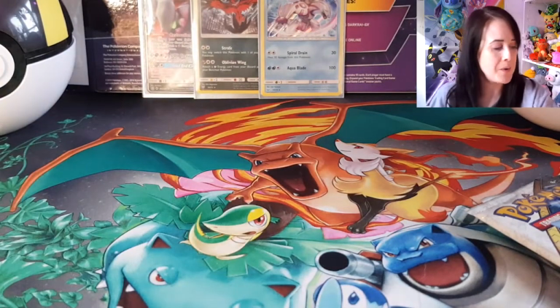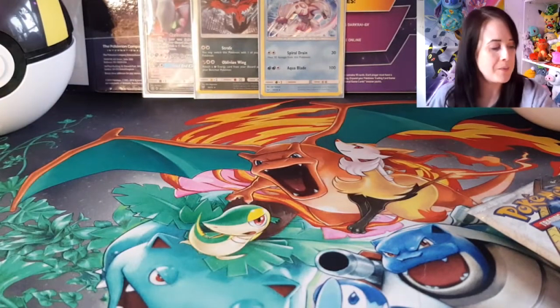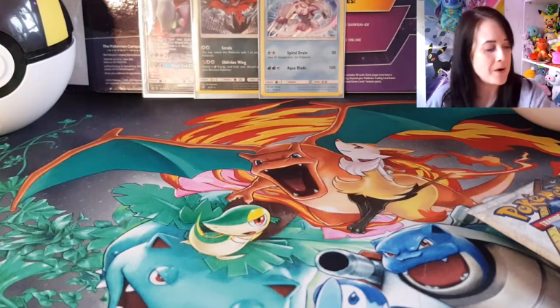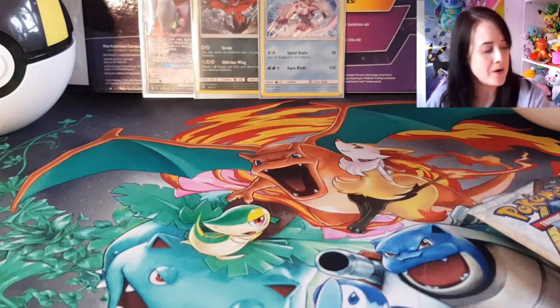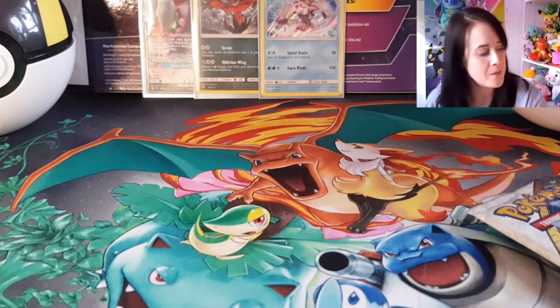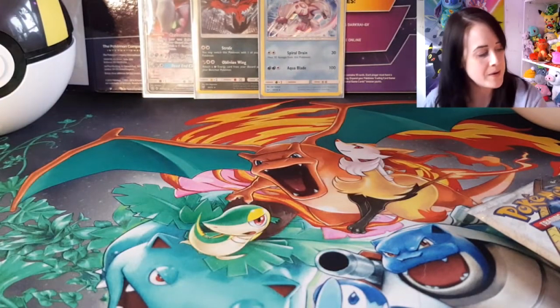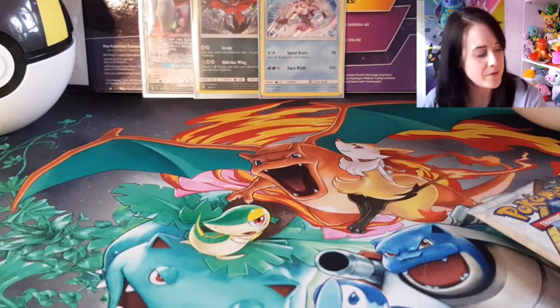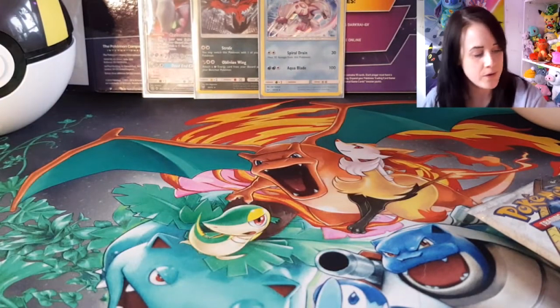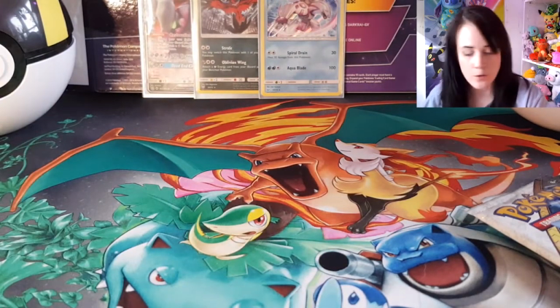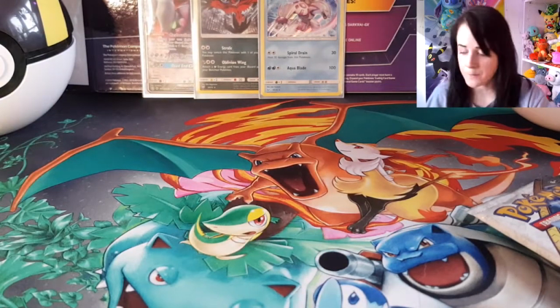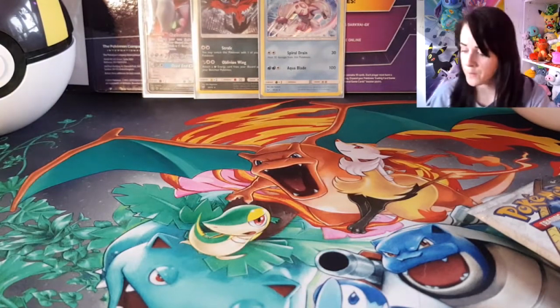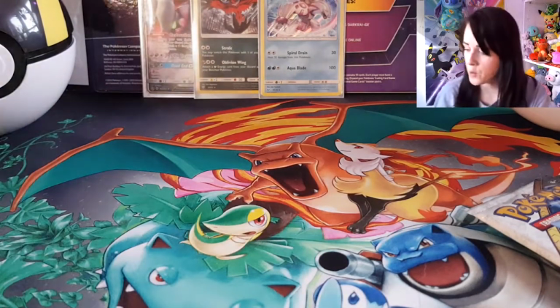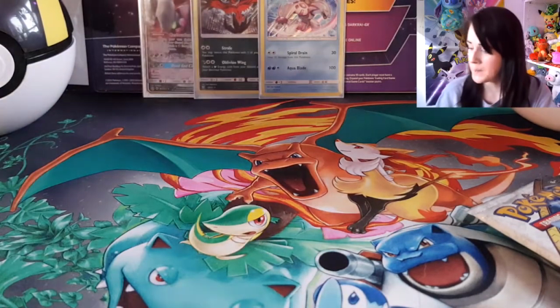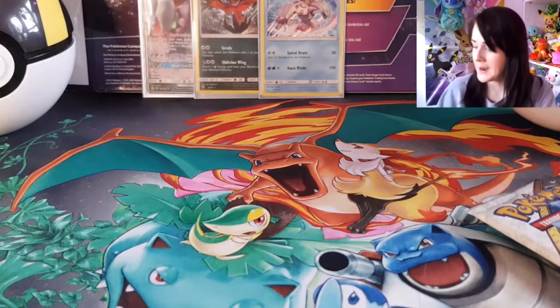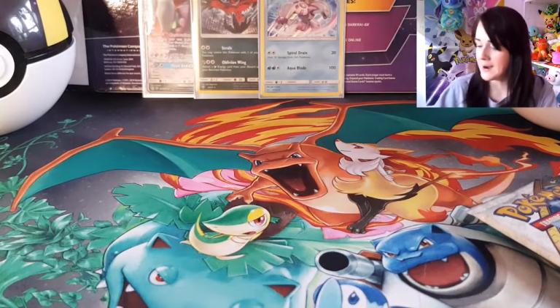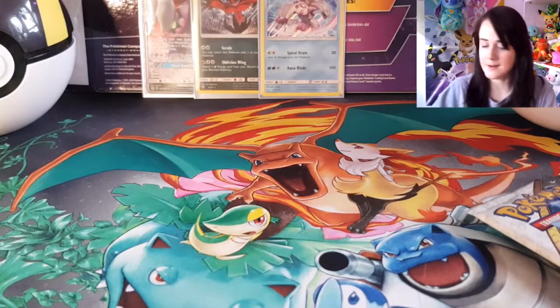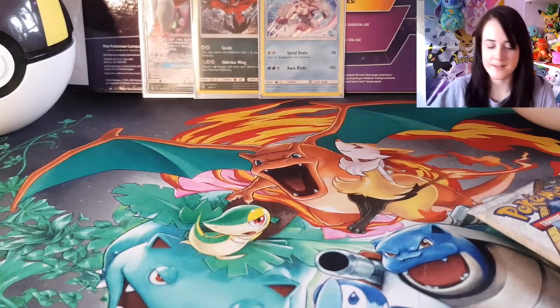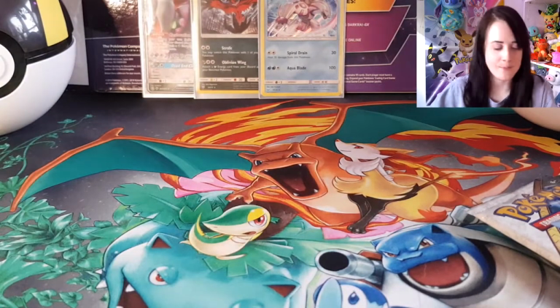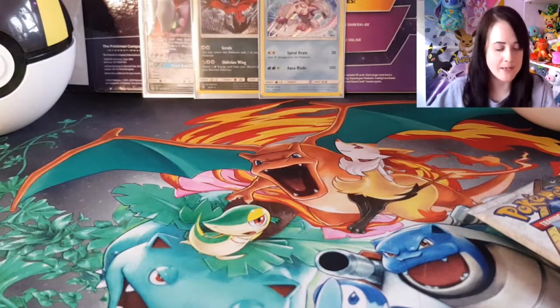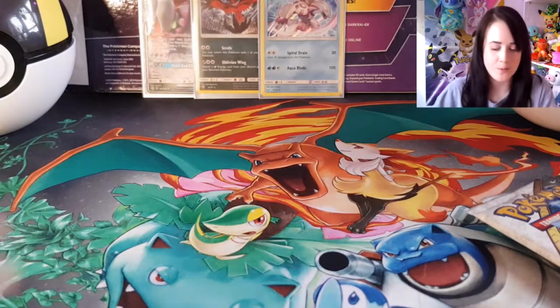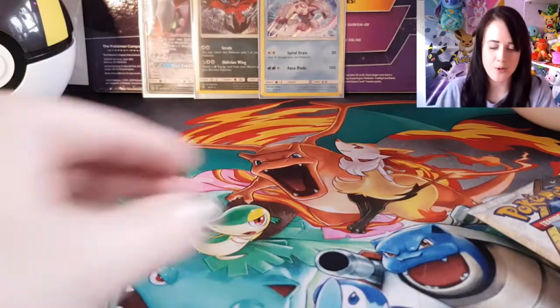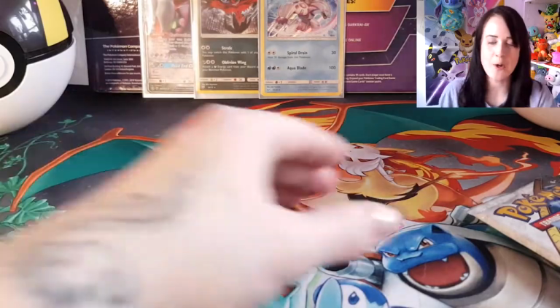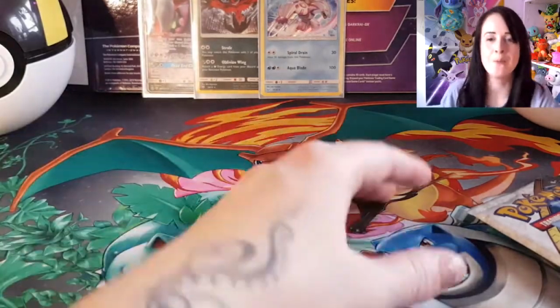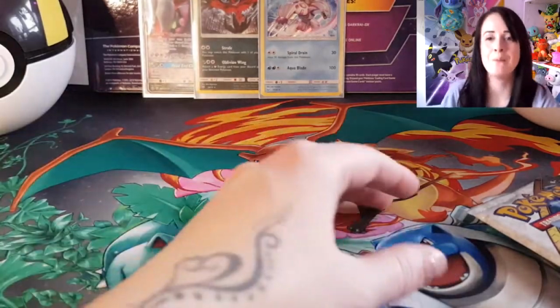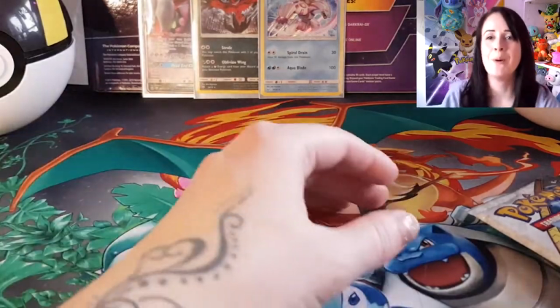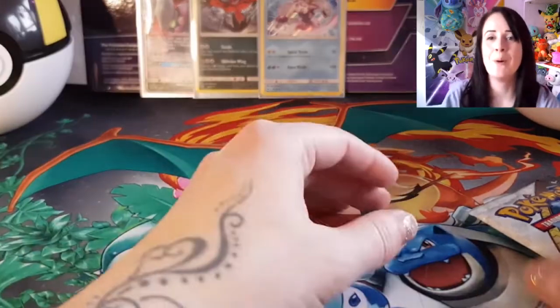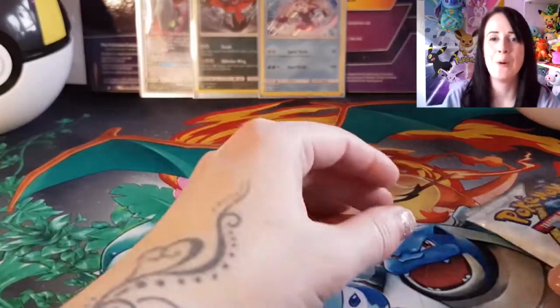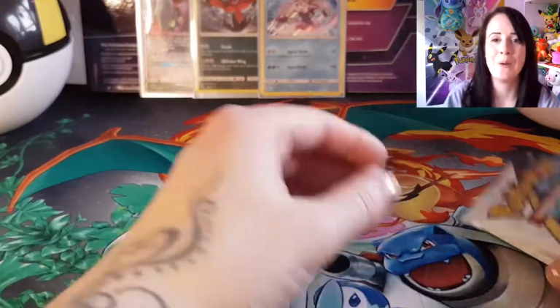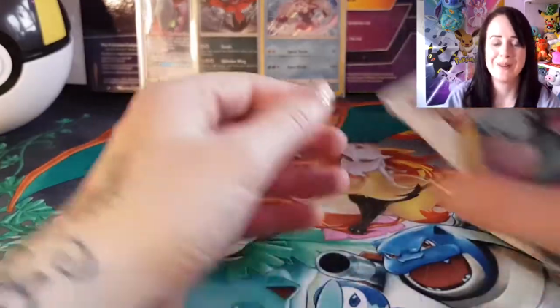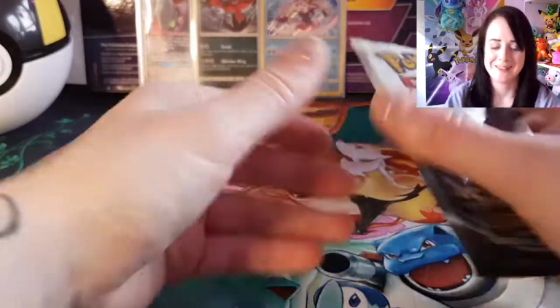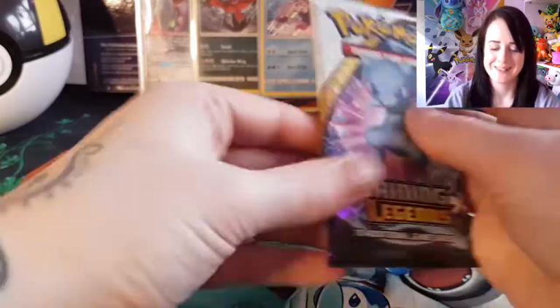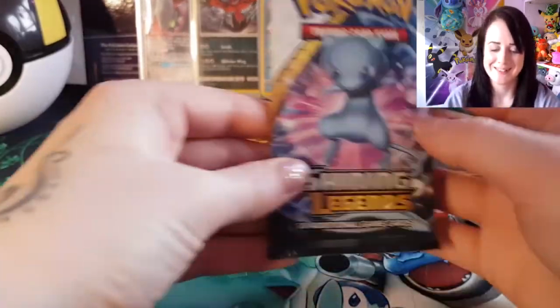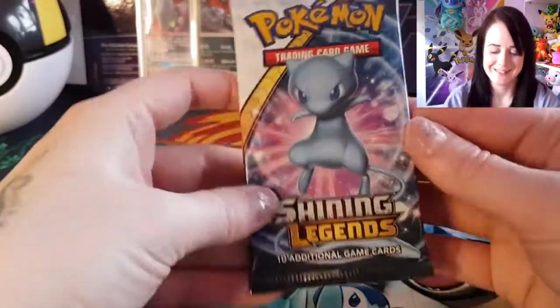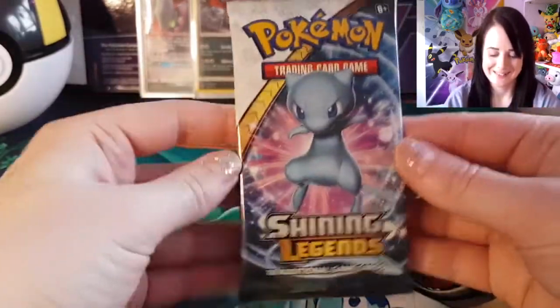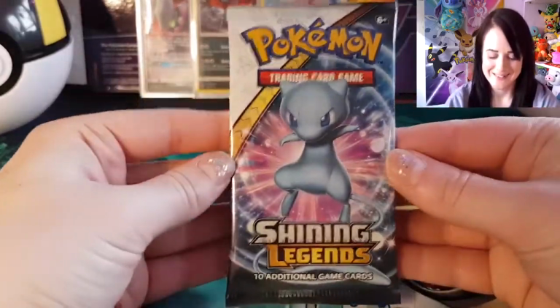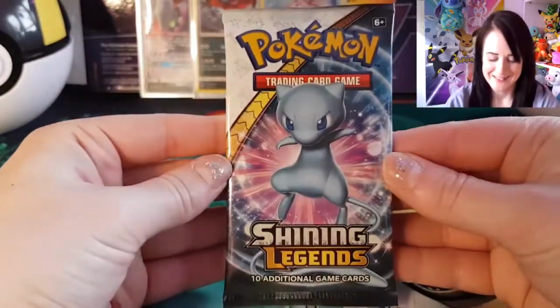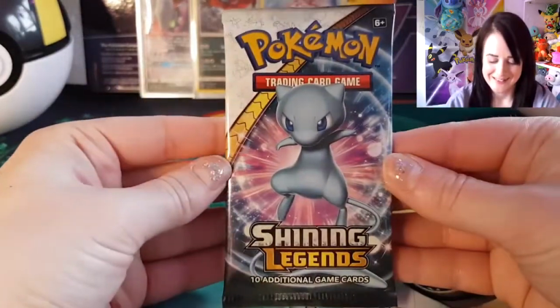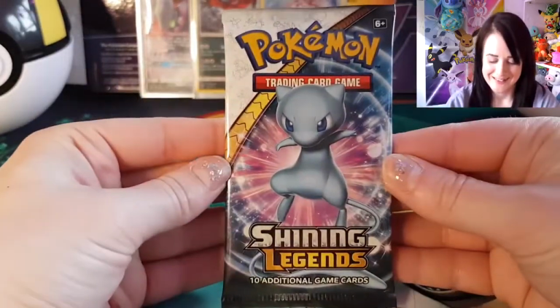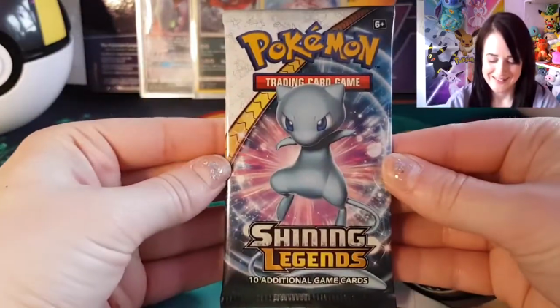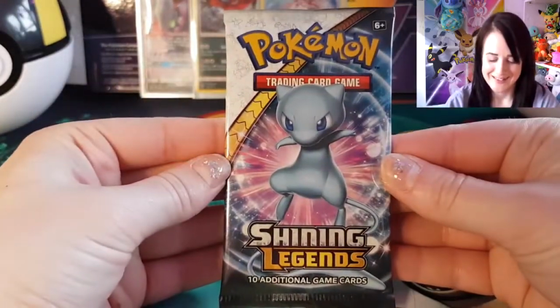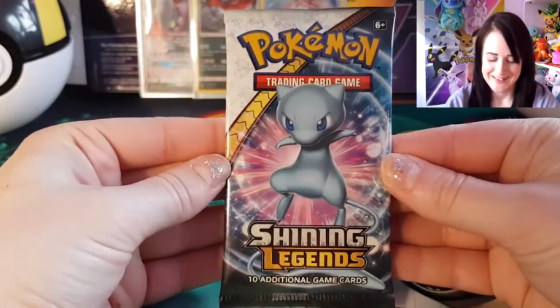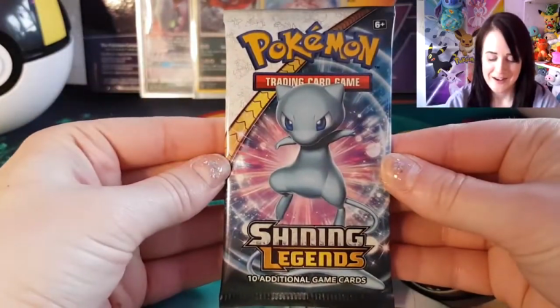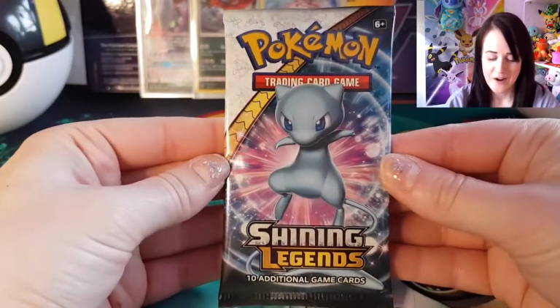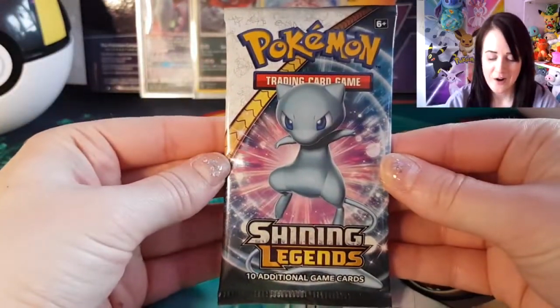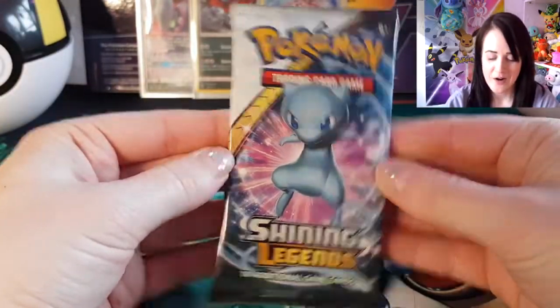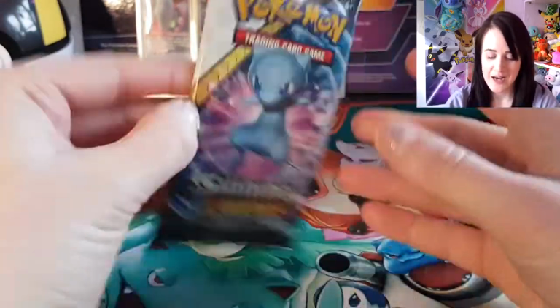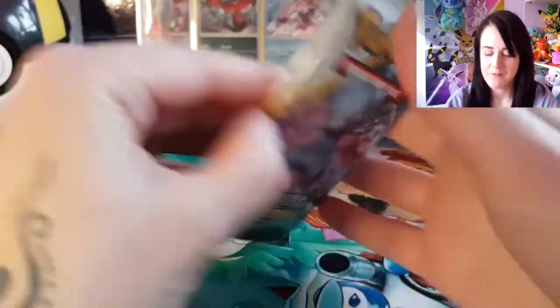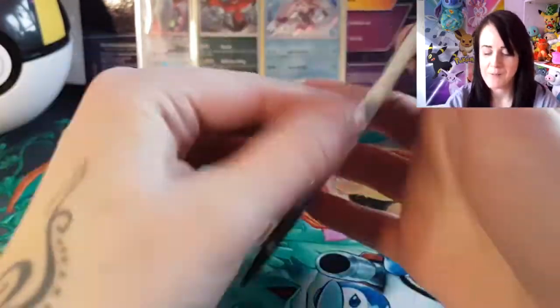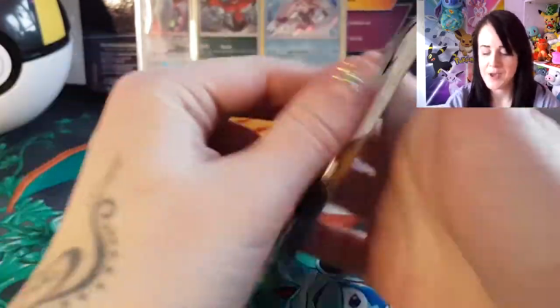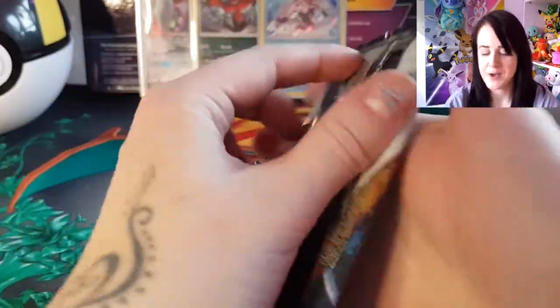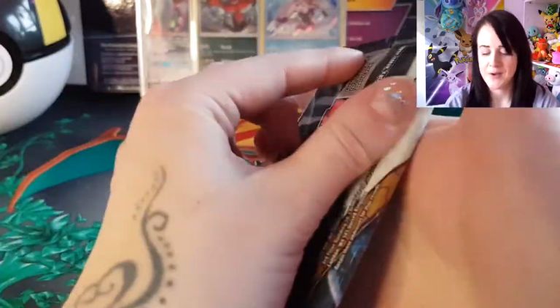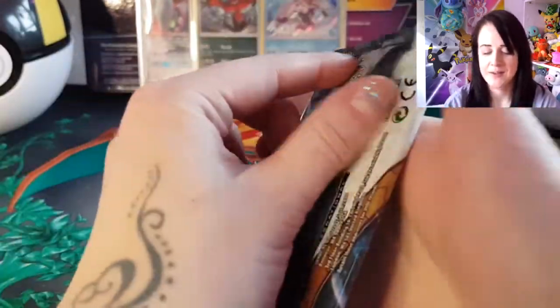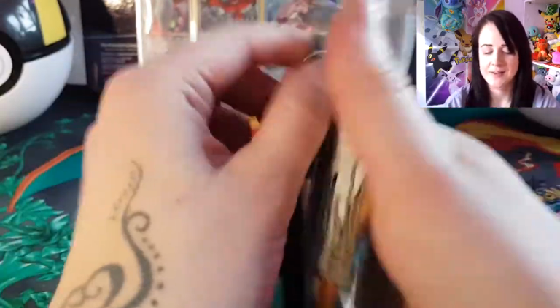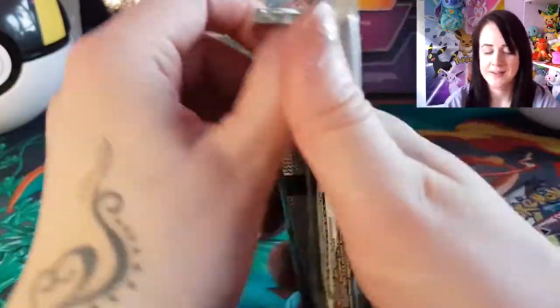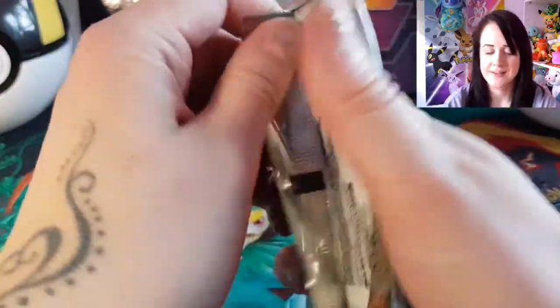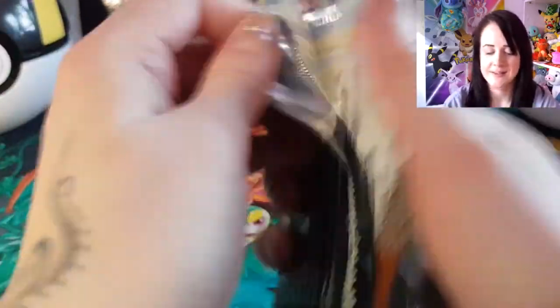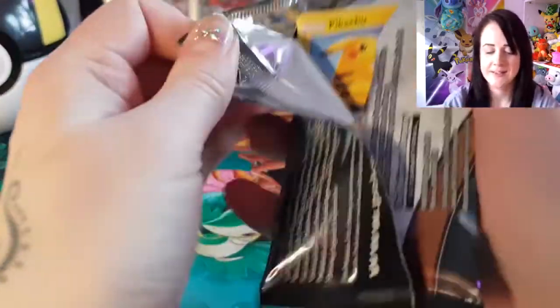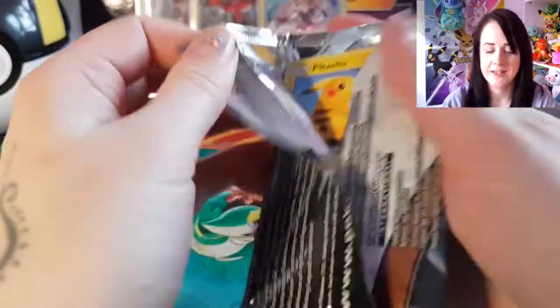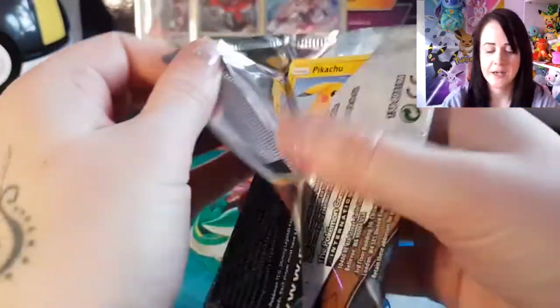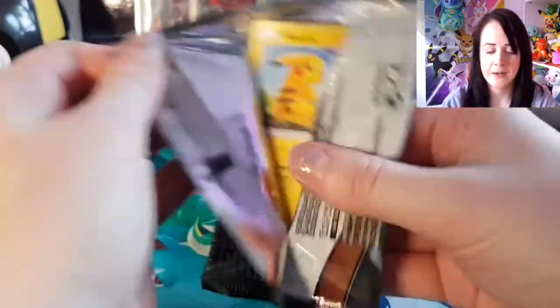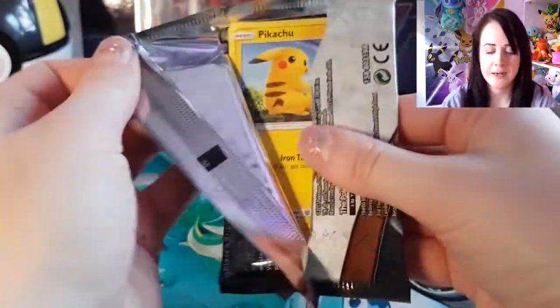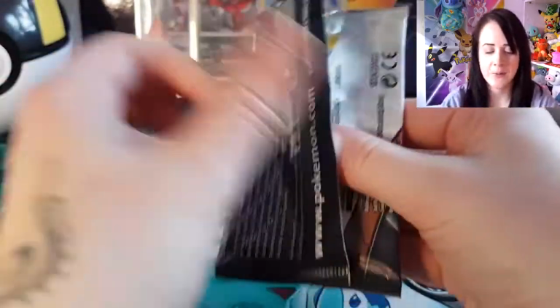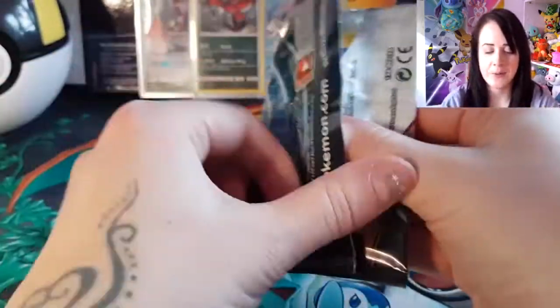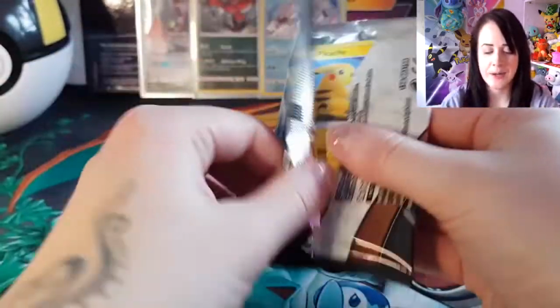I can't believe I've only got four packs — makes me want to open more. Oh, I love Mew. Cute little Mew.